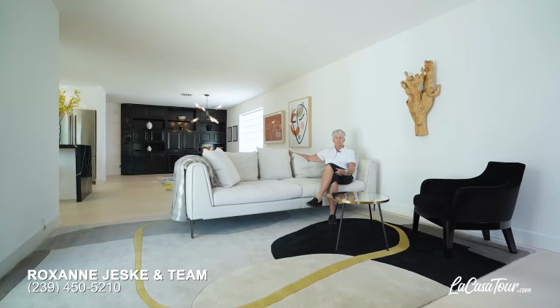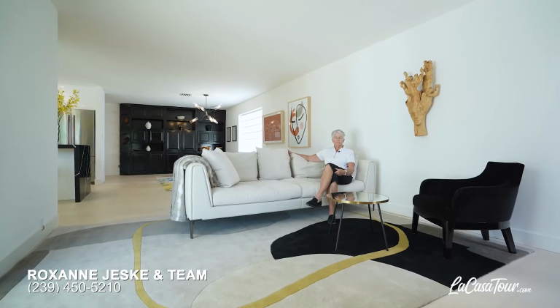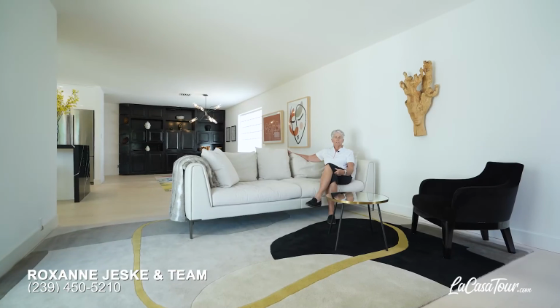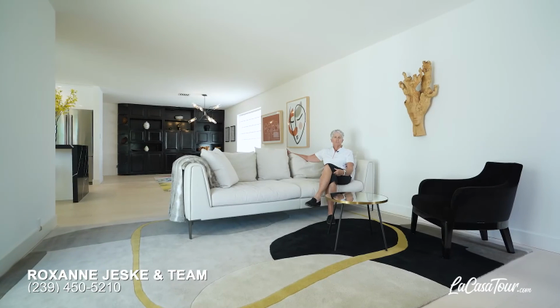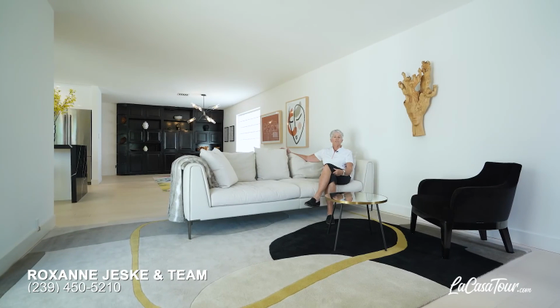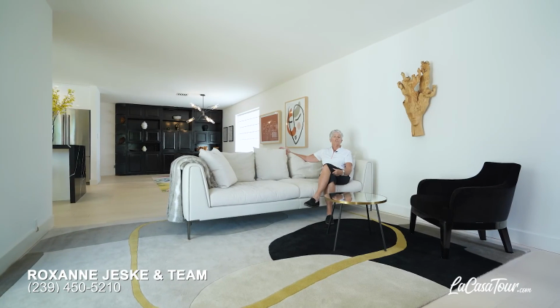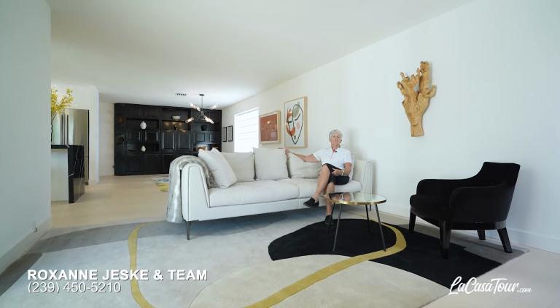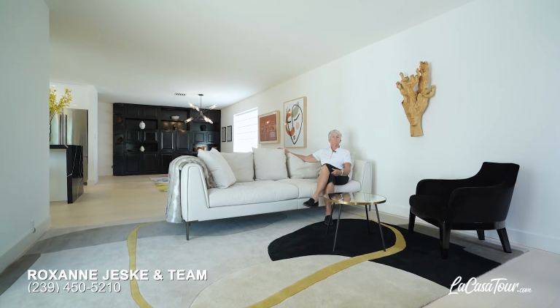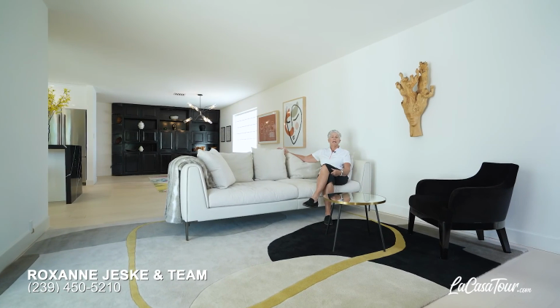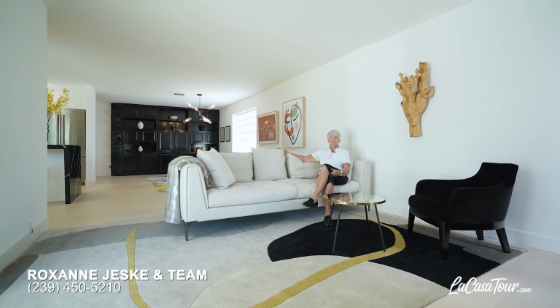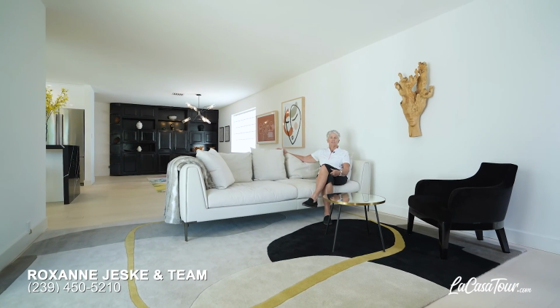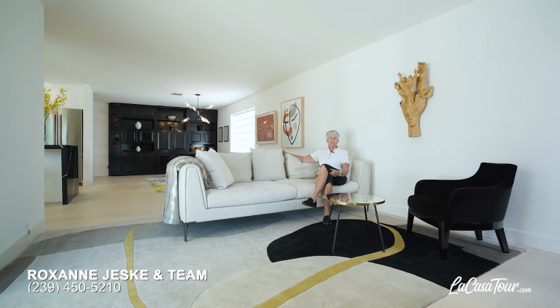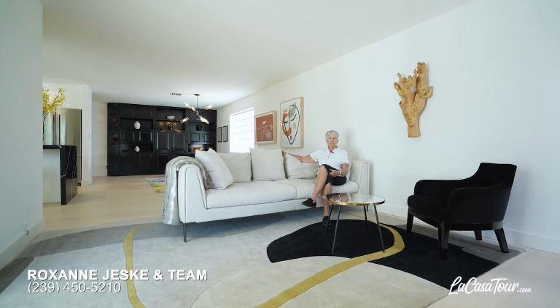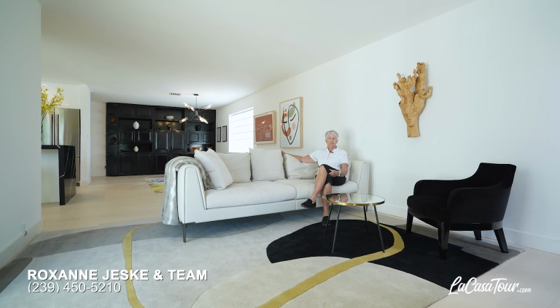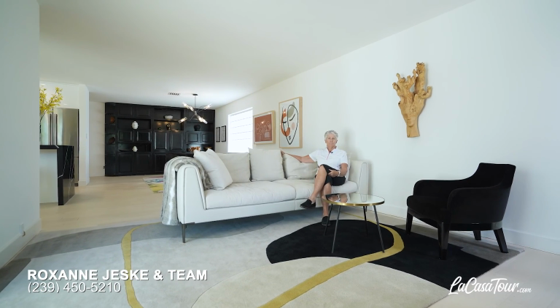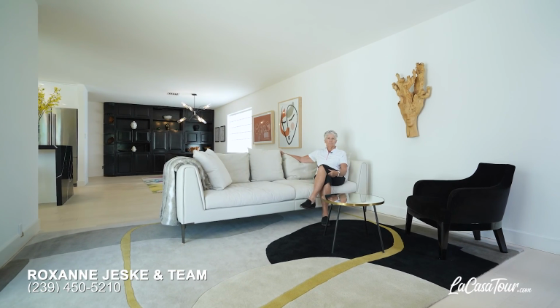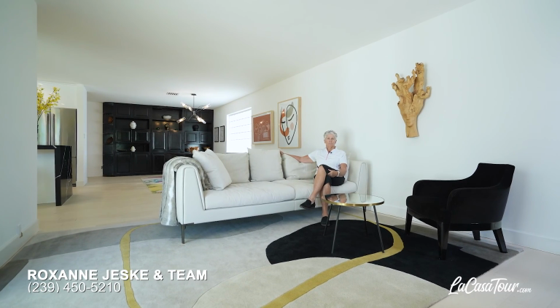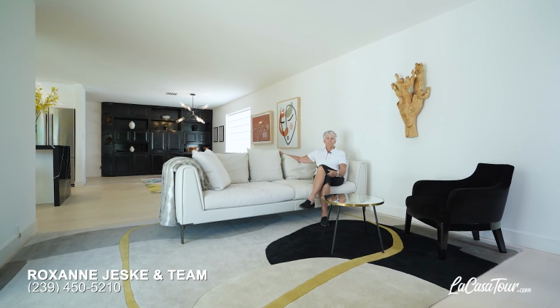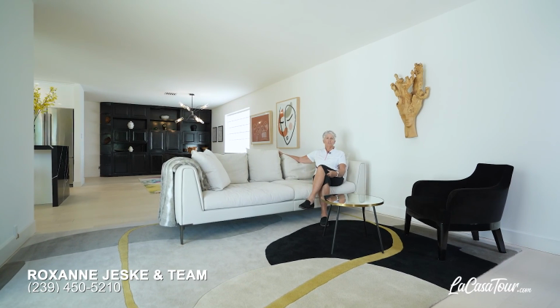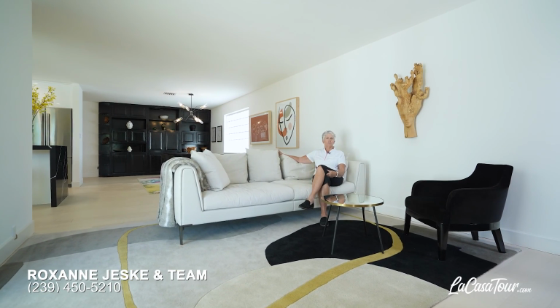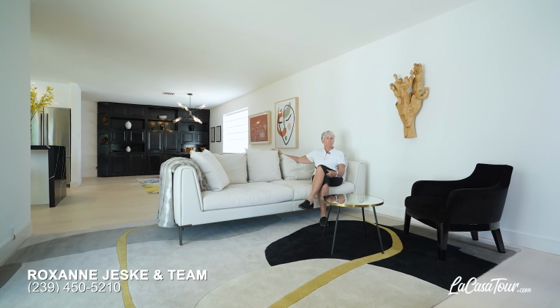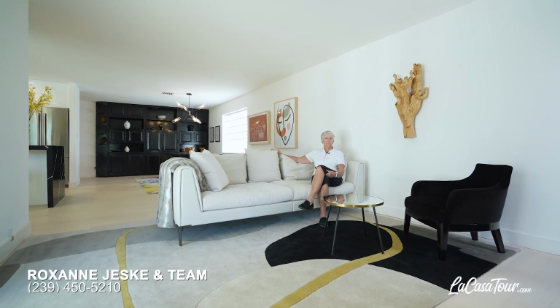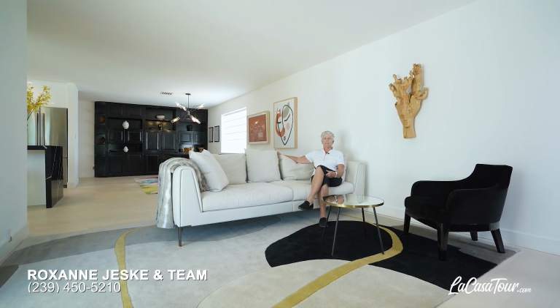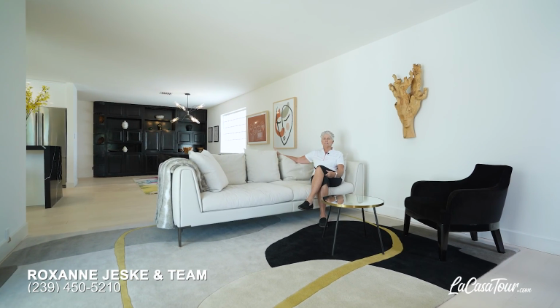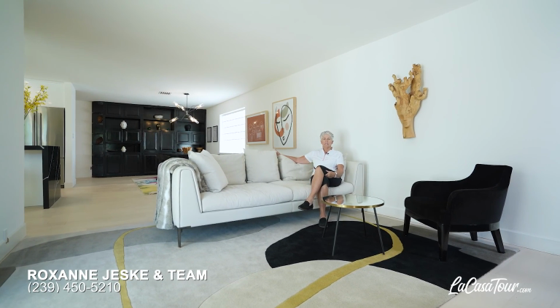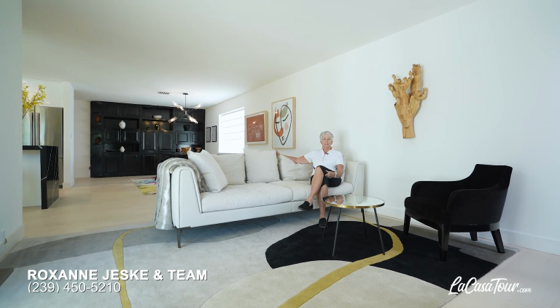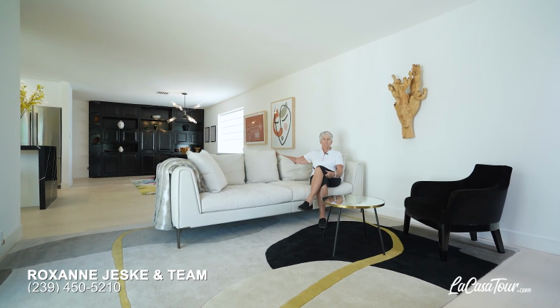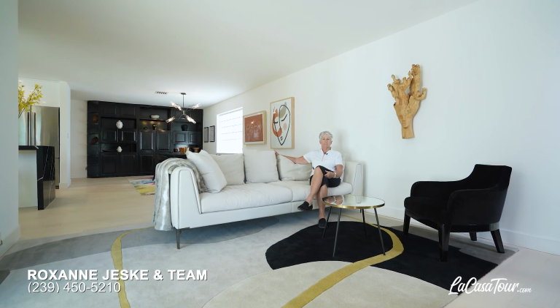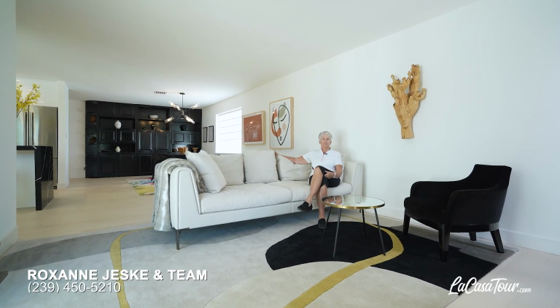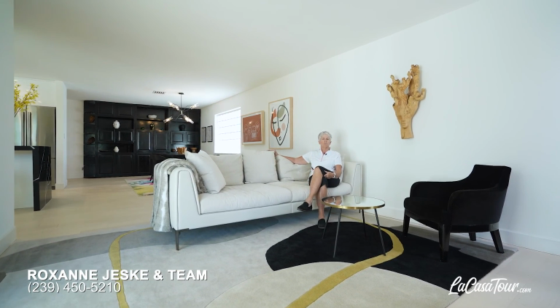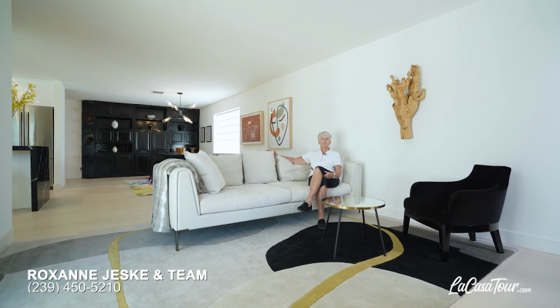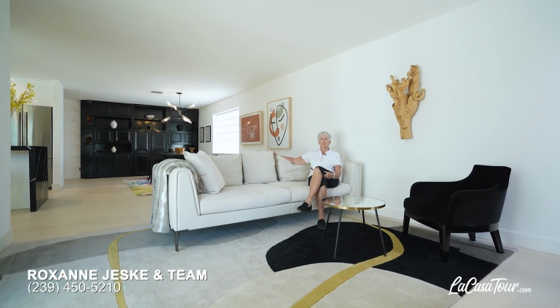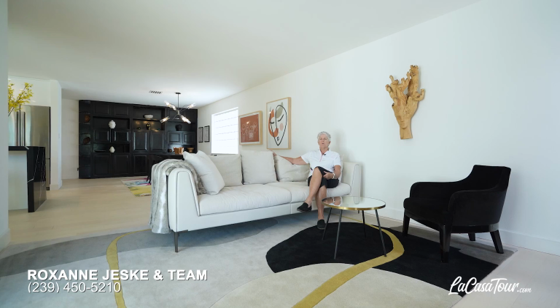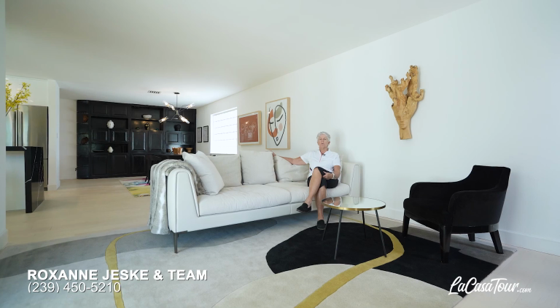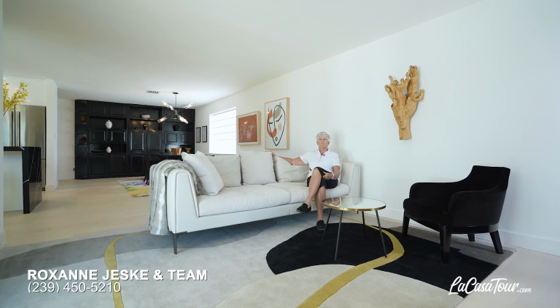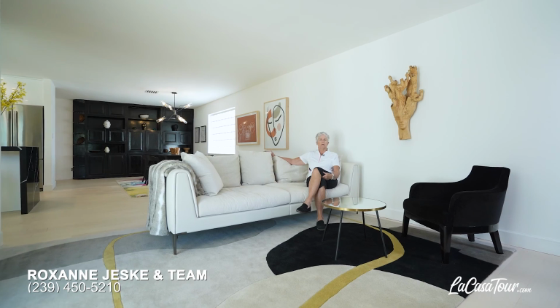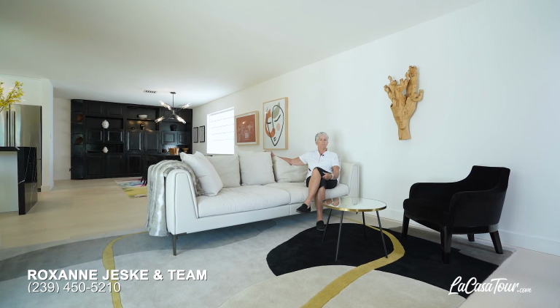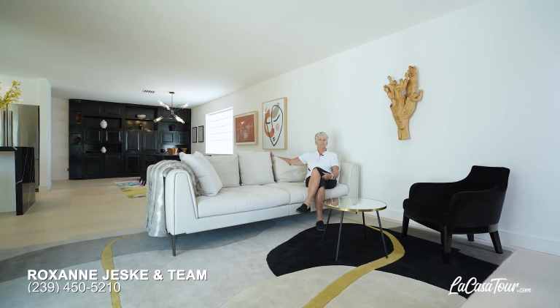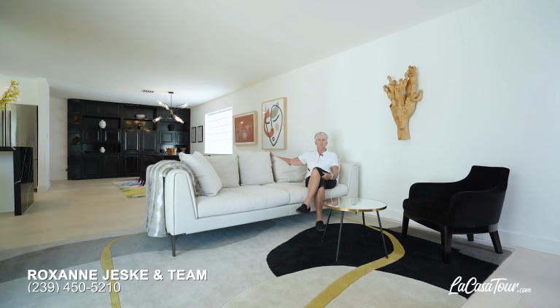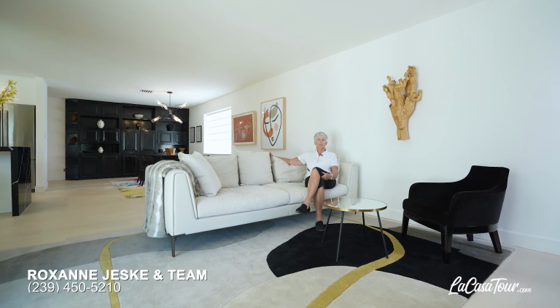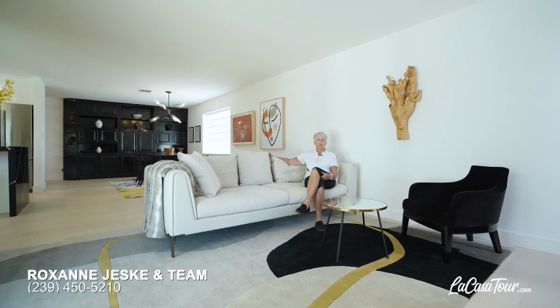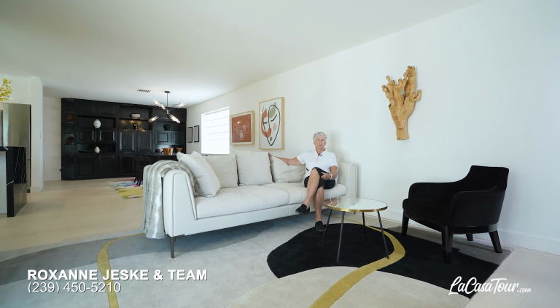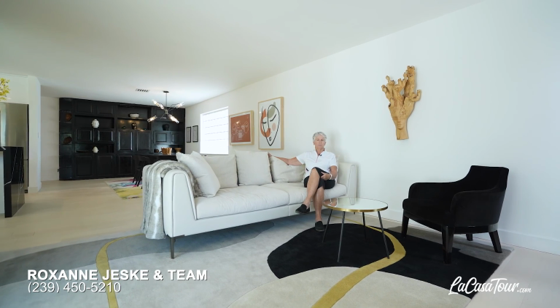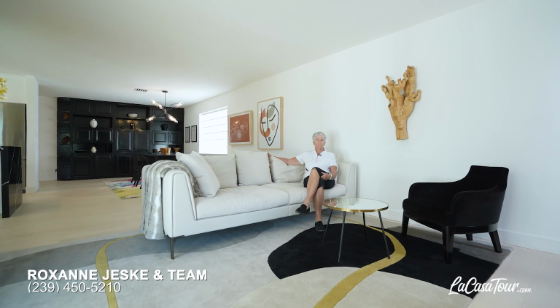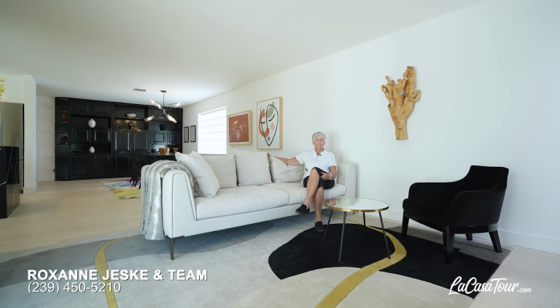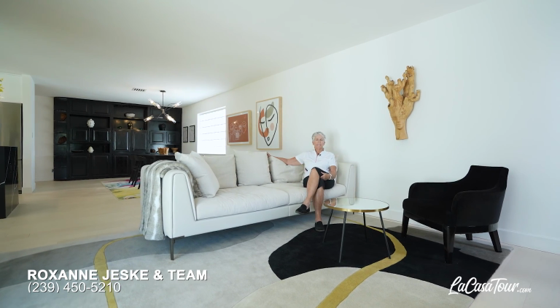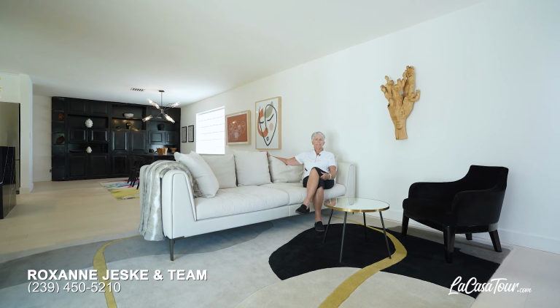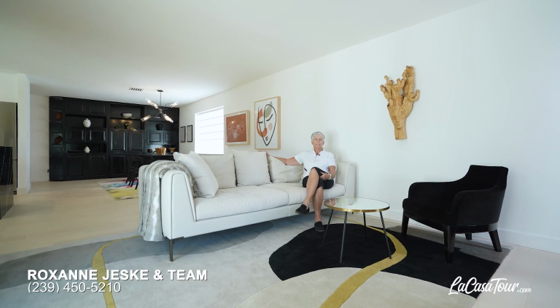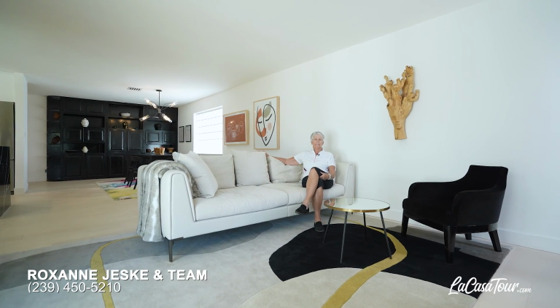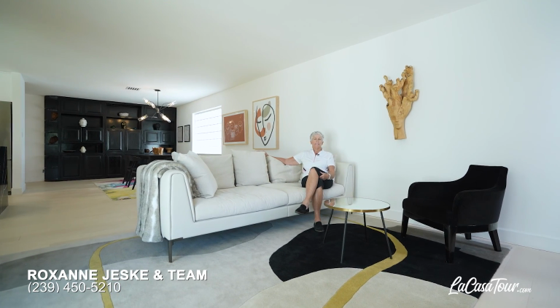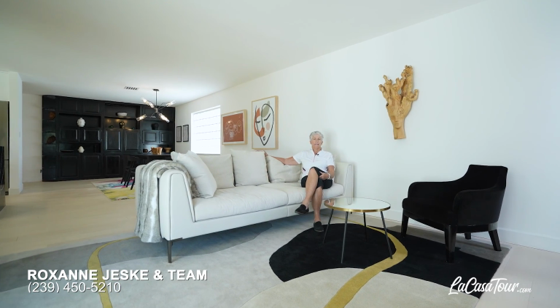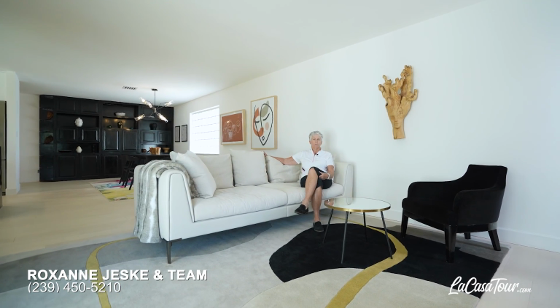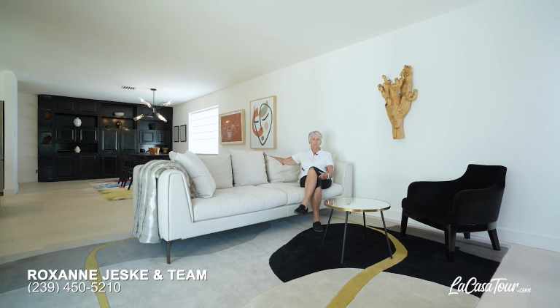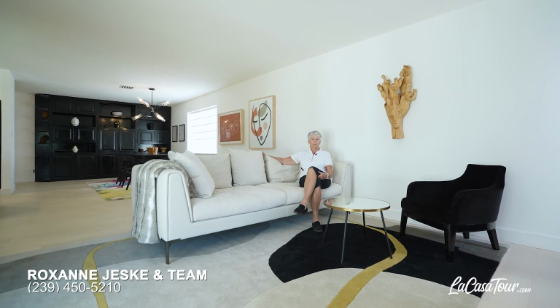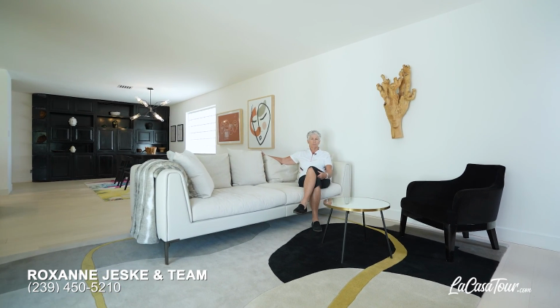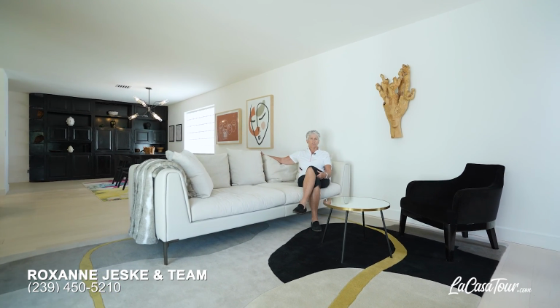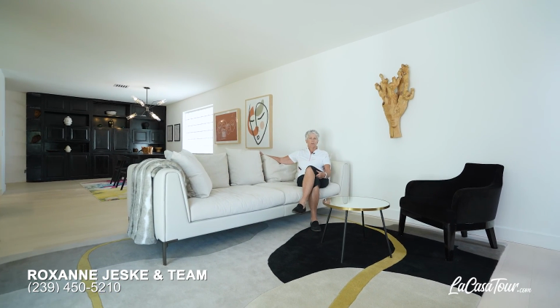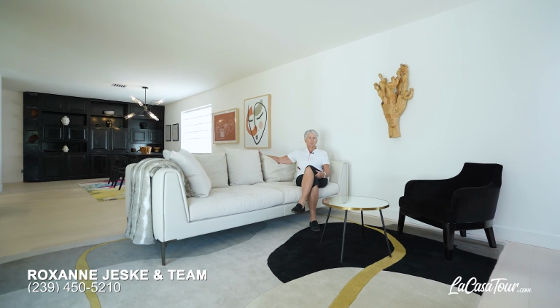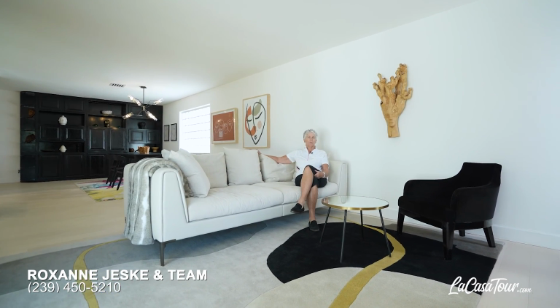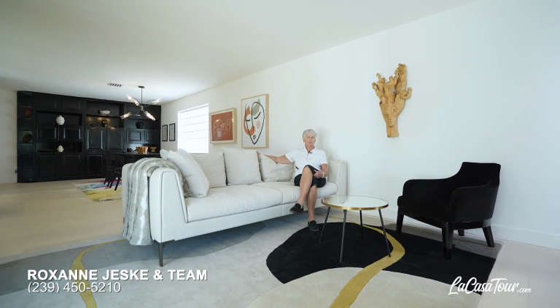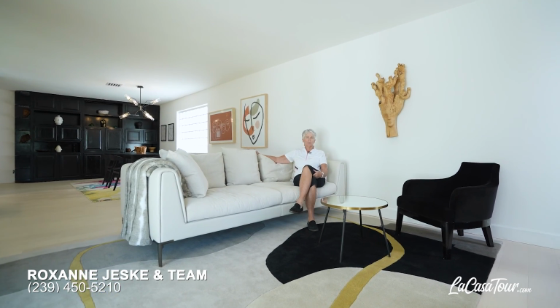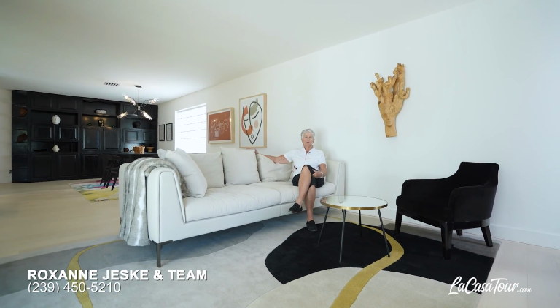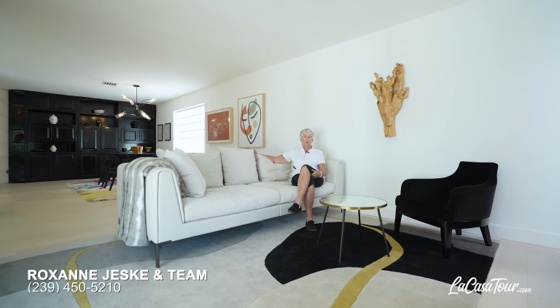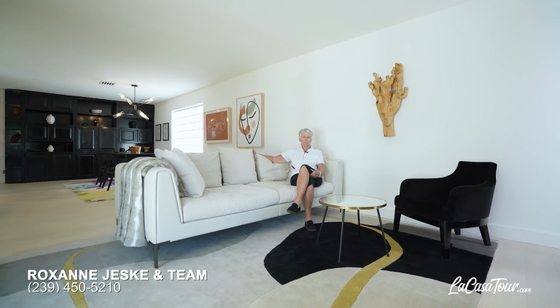So just imagine yourself living your best life in this warm, comfortable home in East Naples. Welcome home.